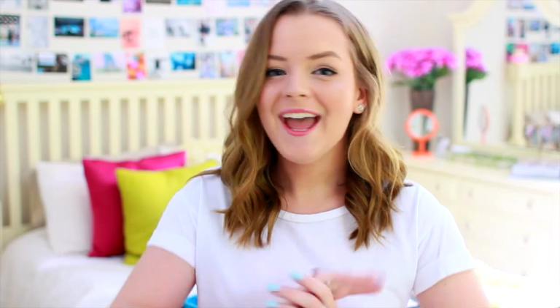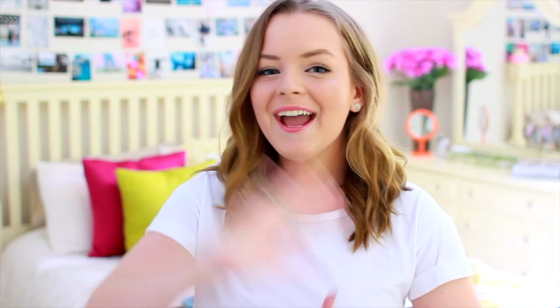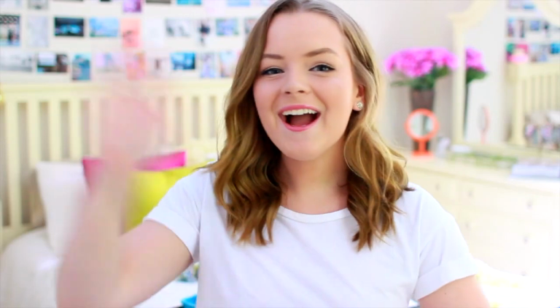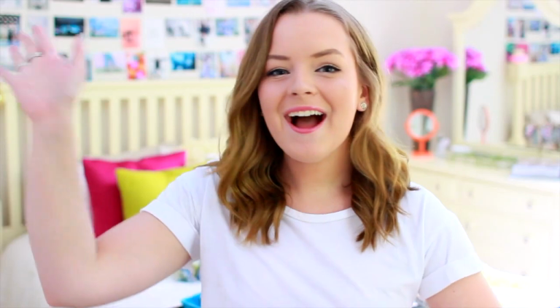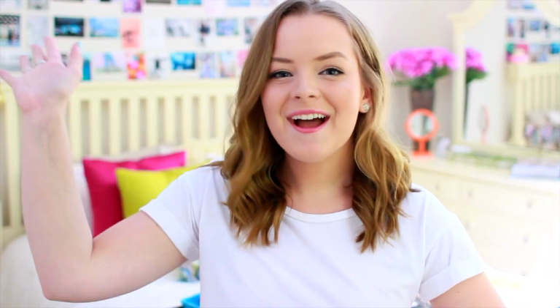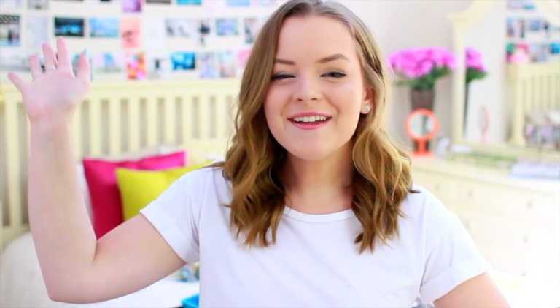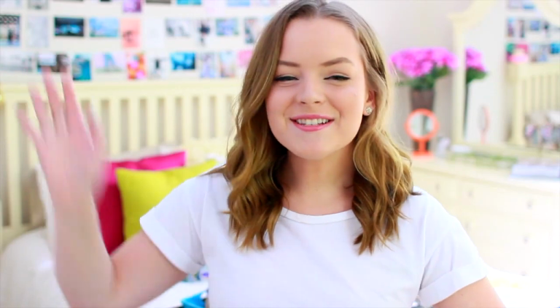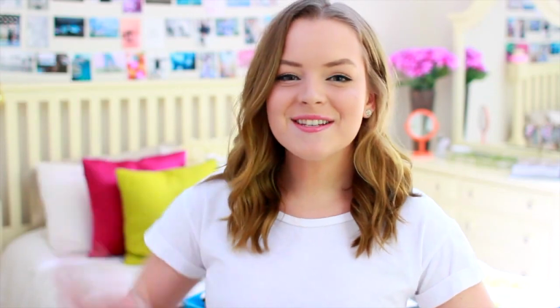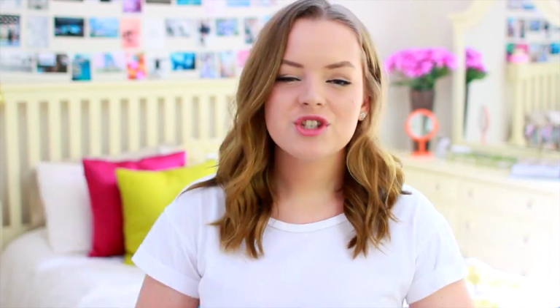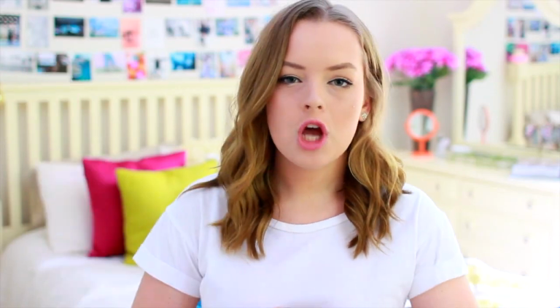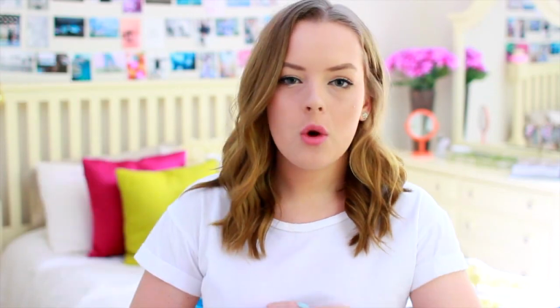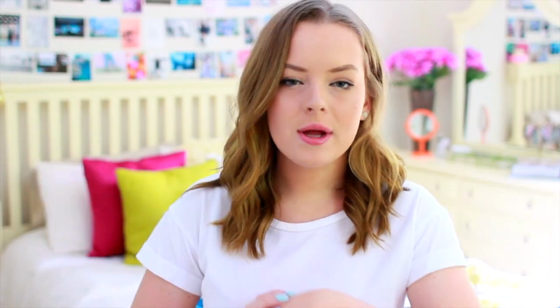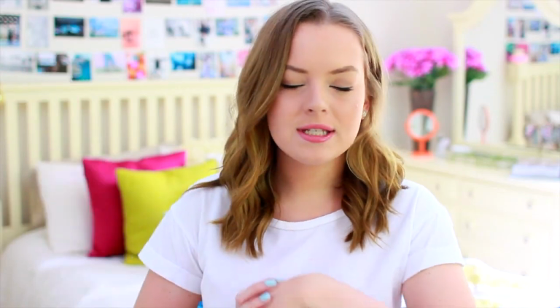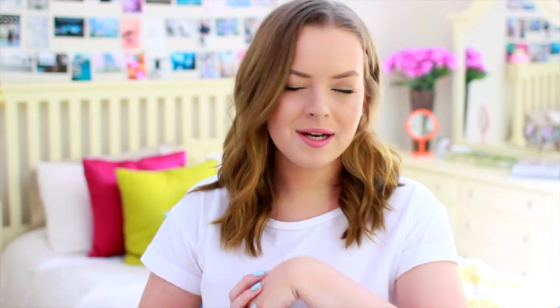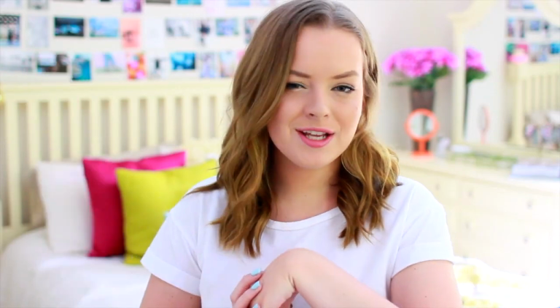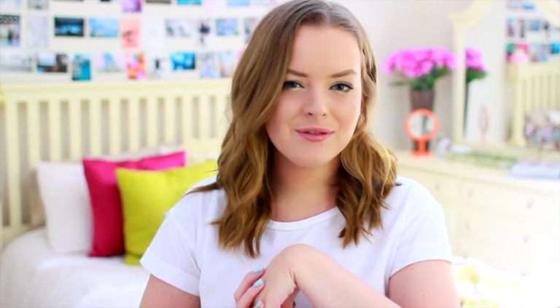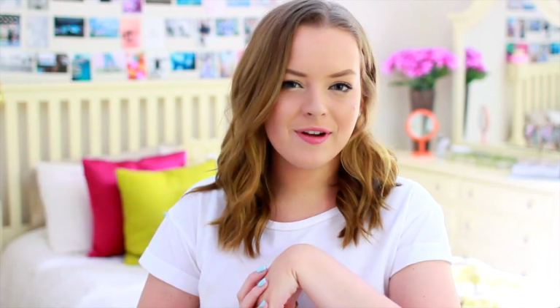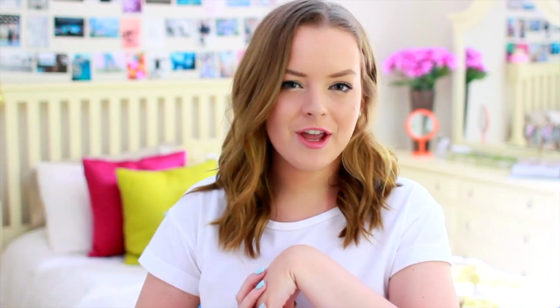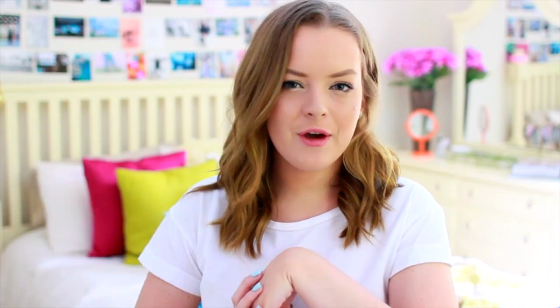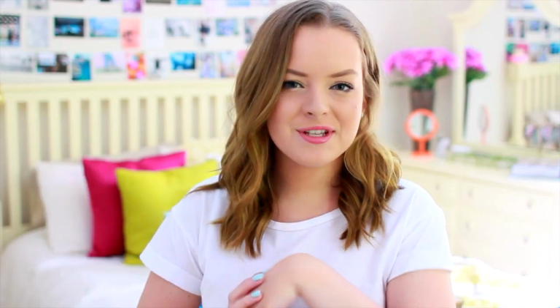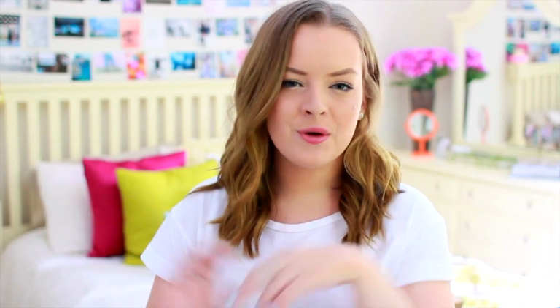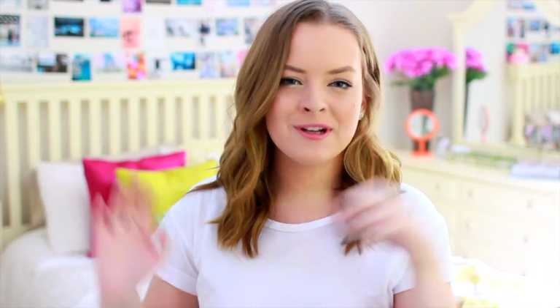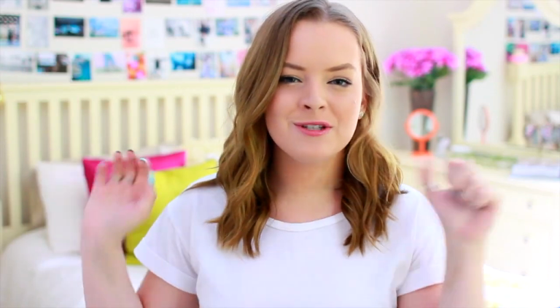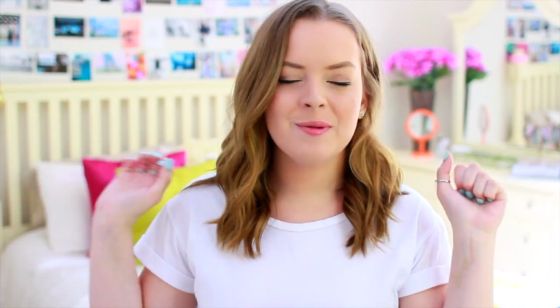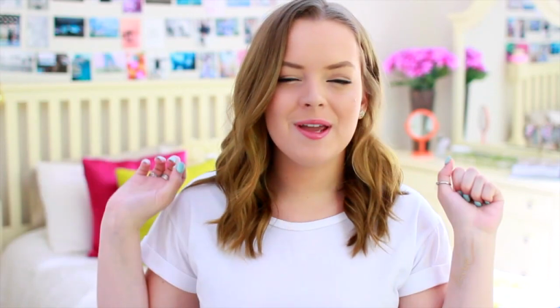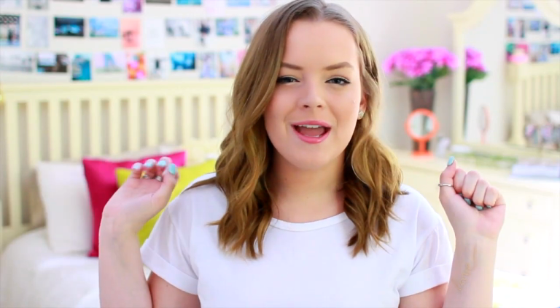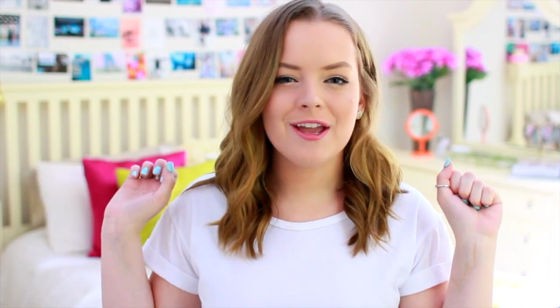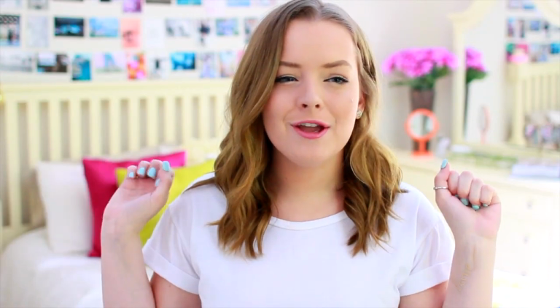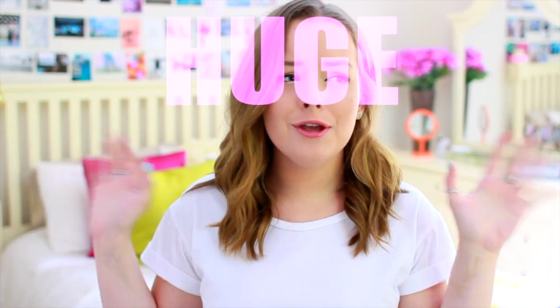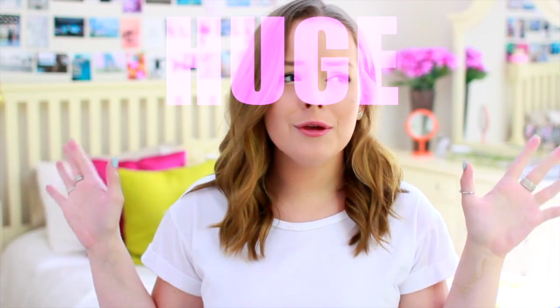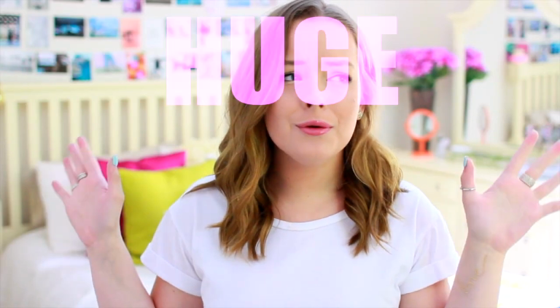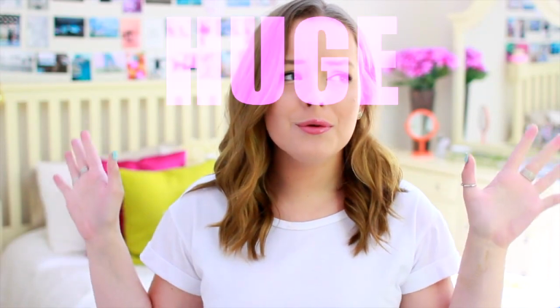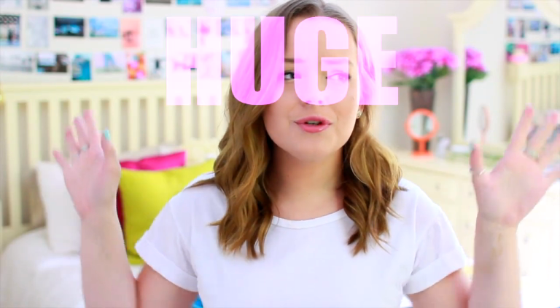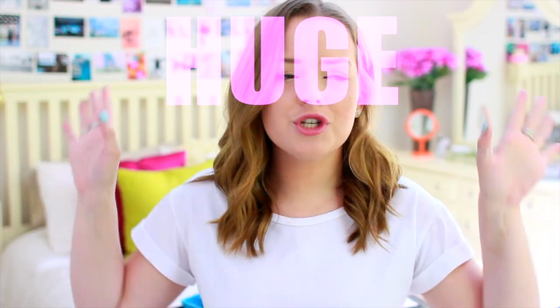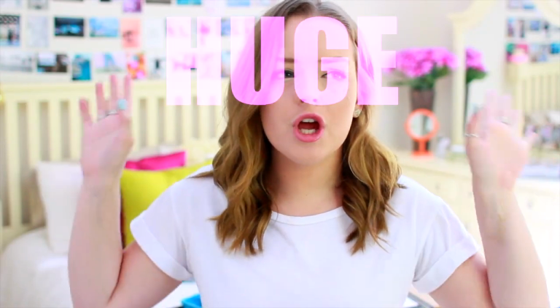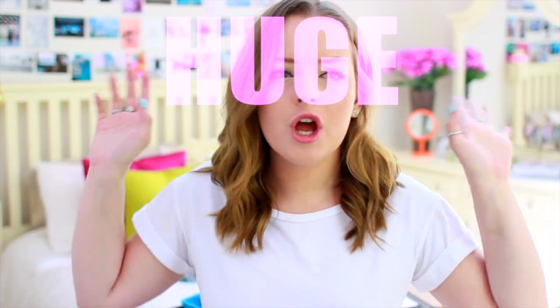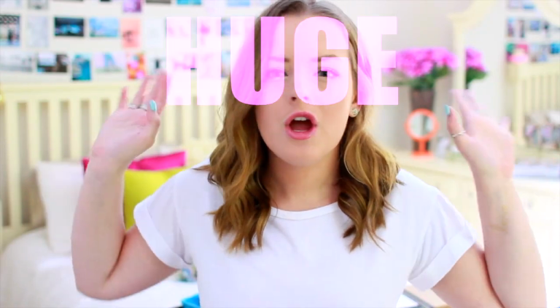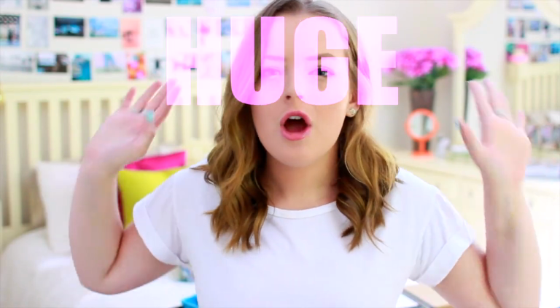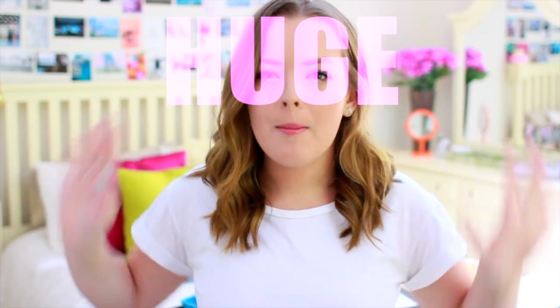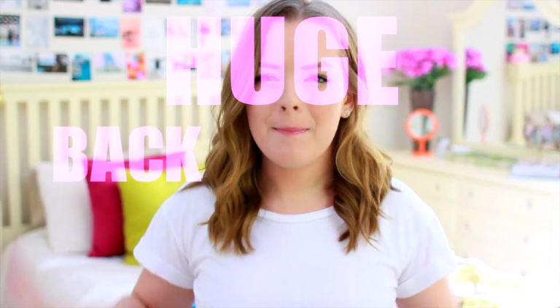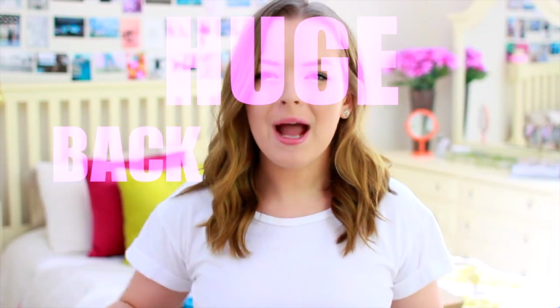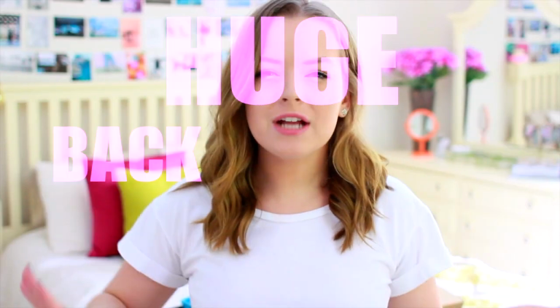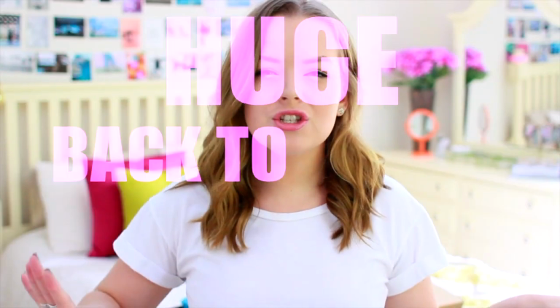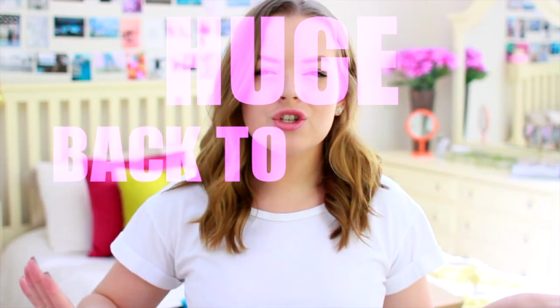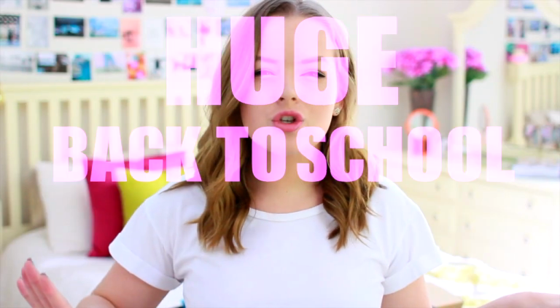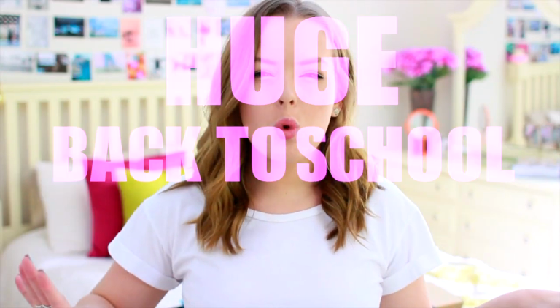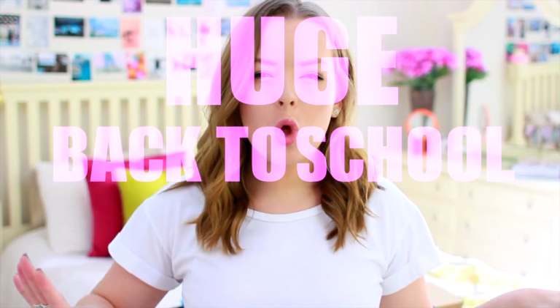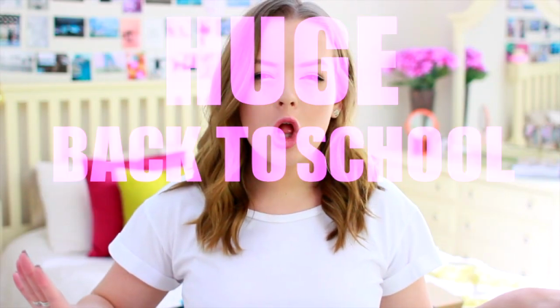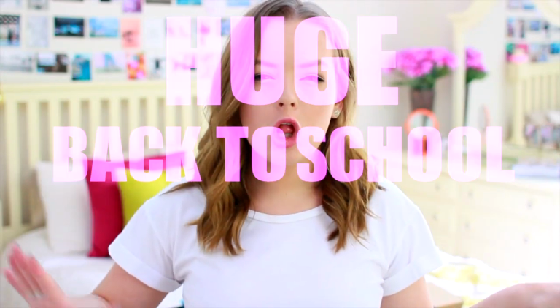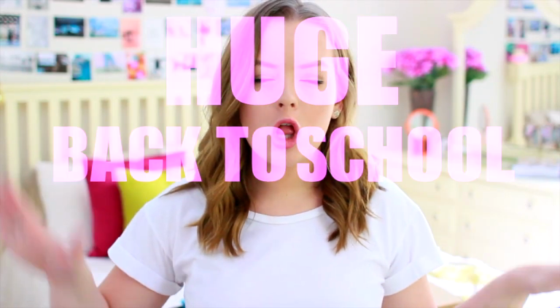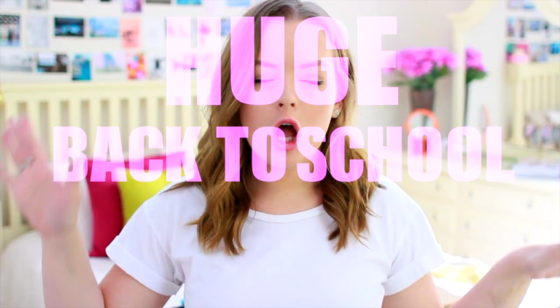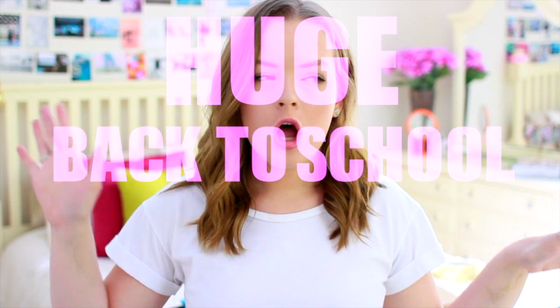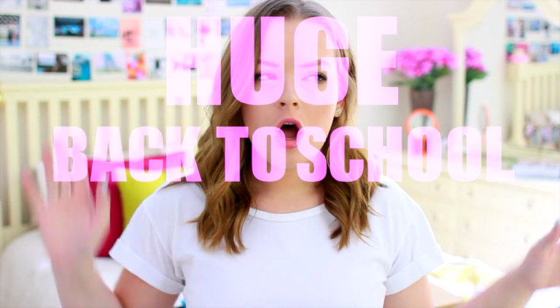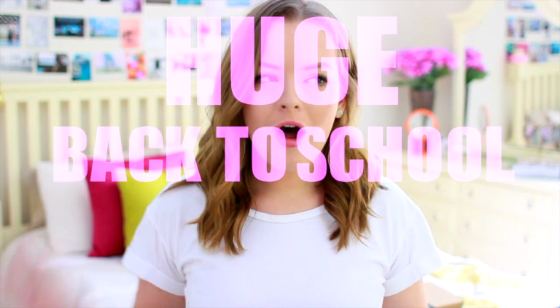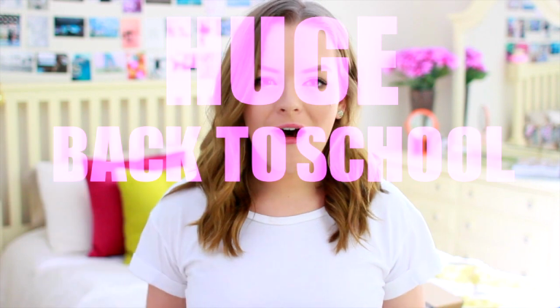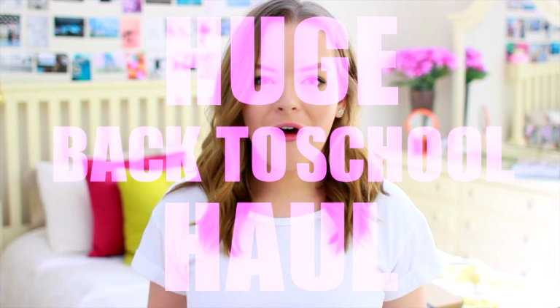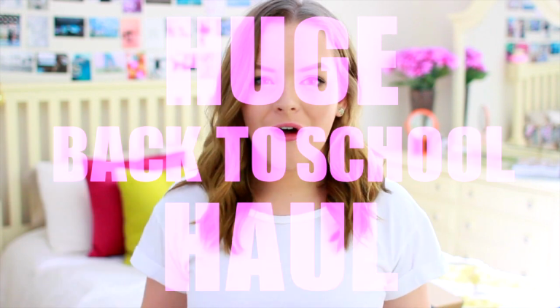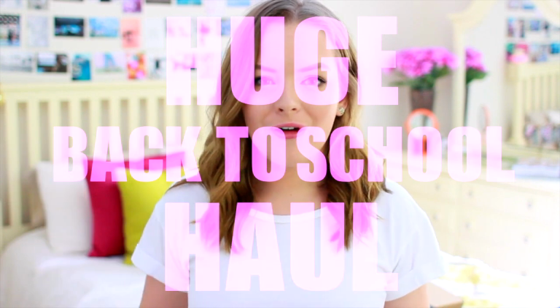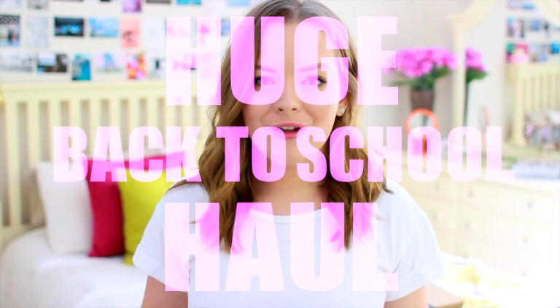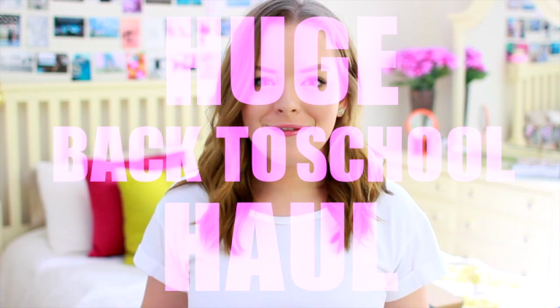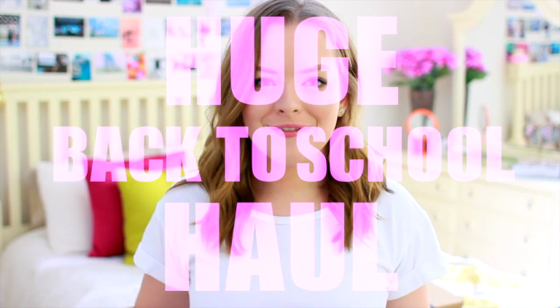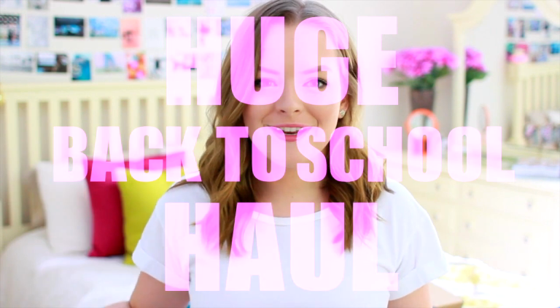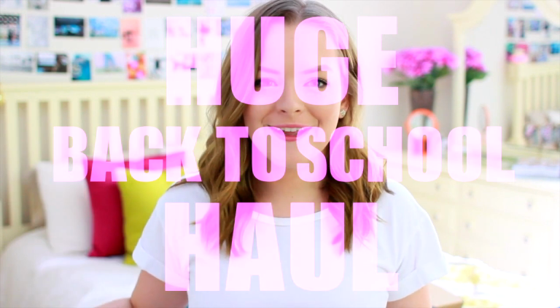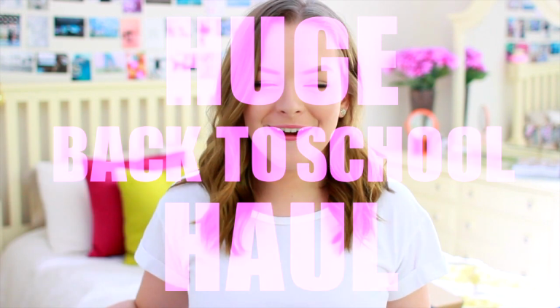Hey guys! Today's video is going to be a huge back-to-school haul video.